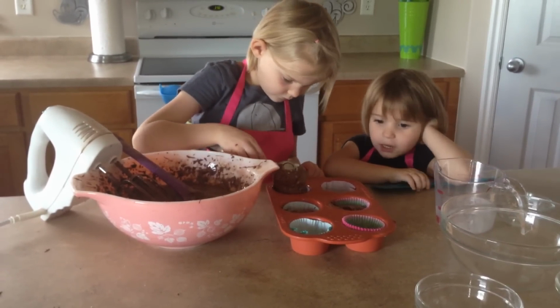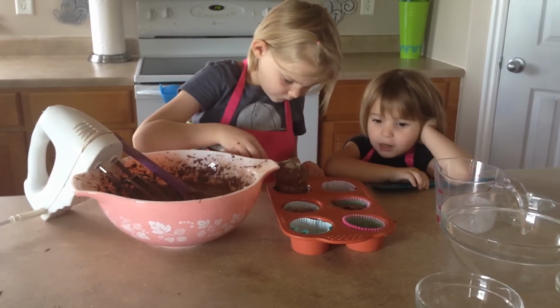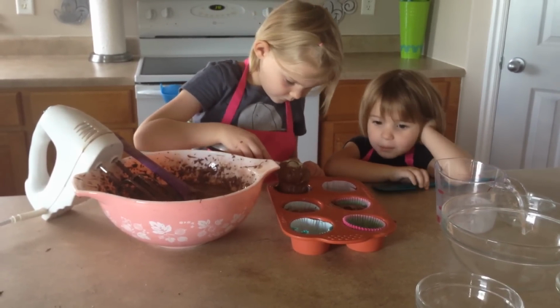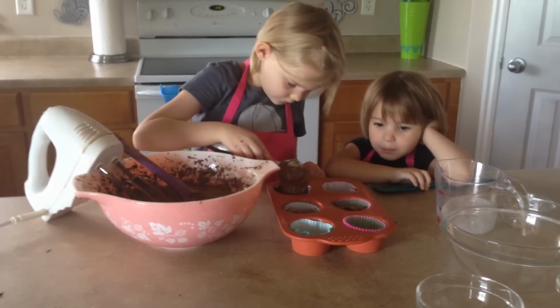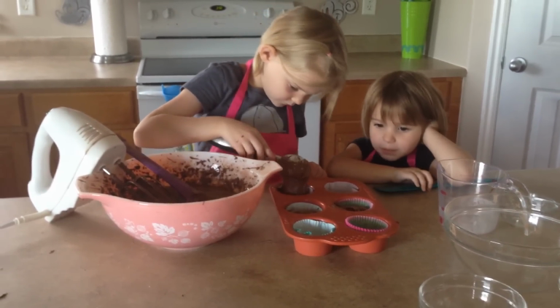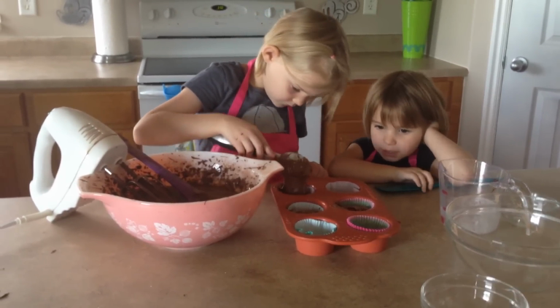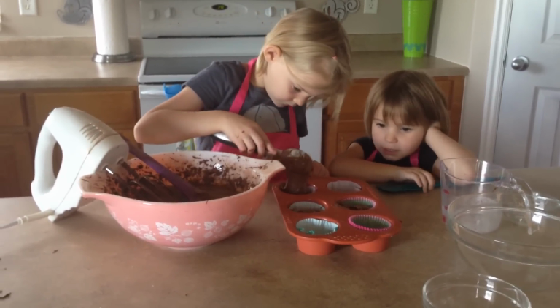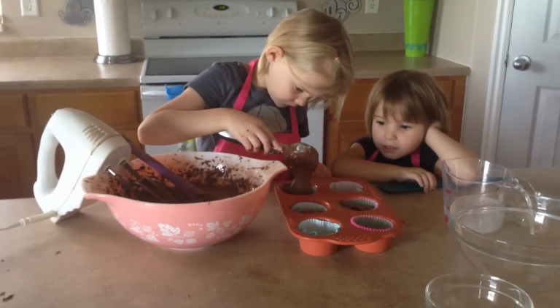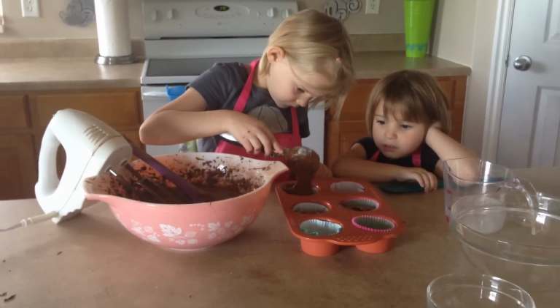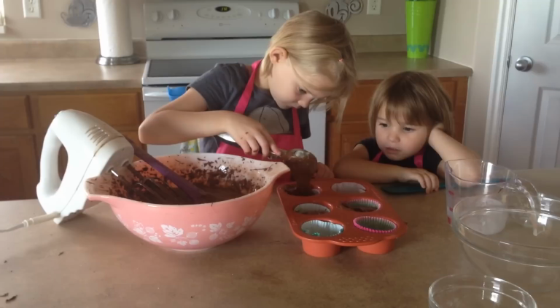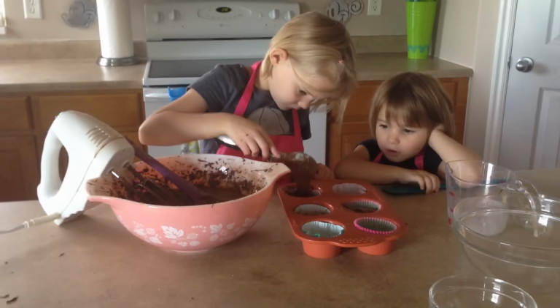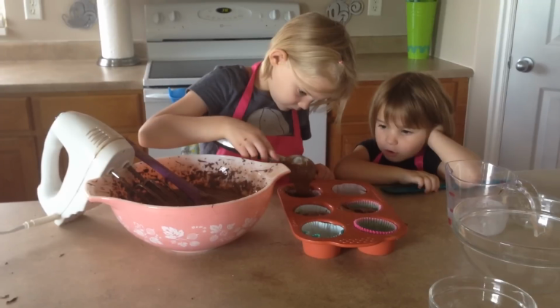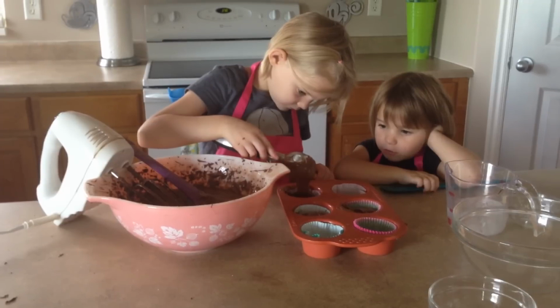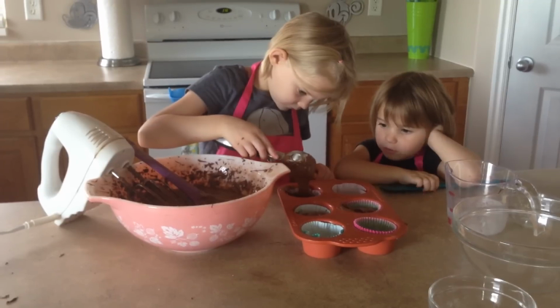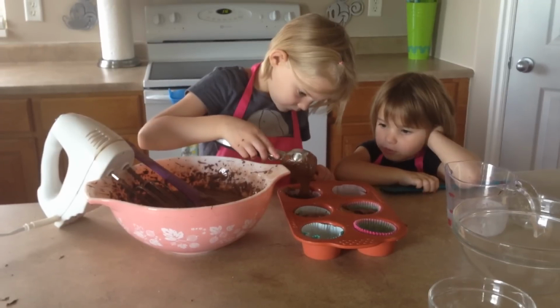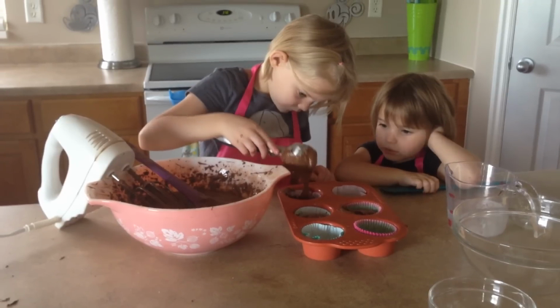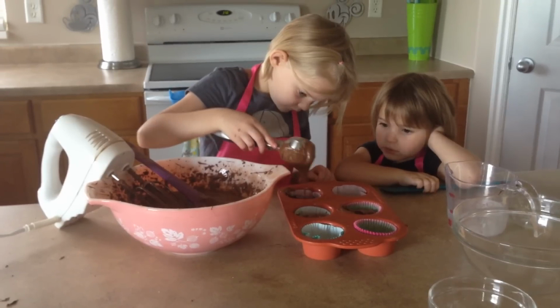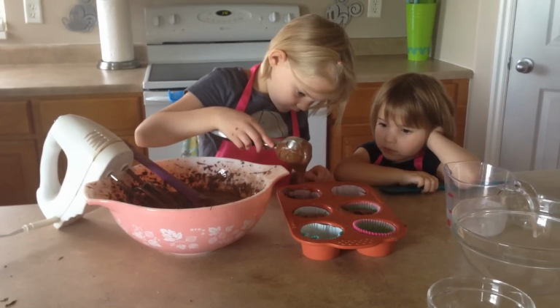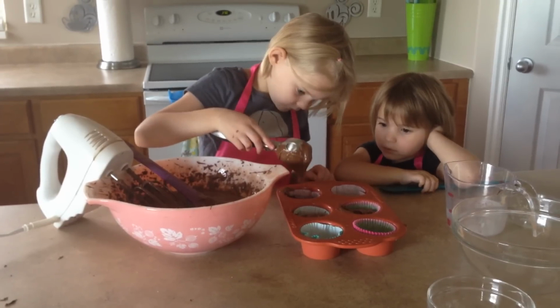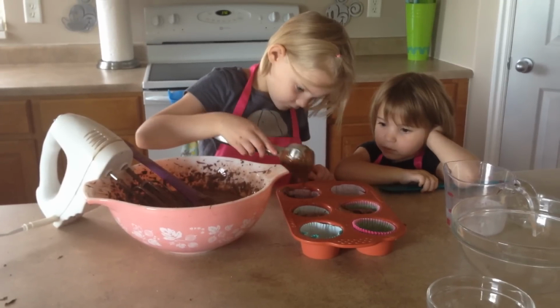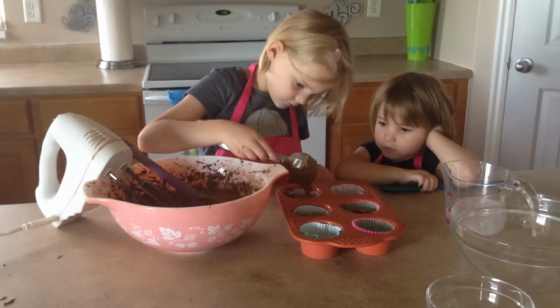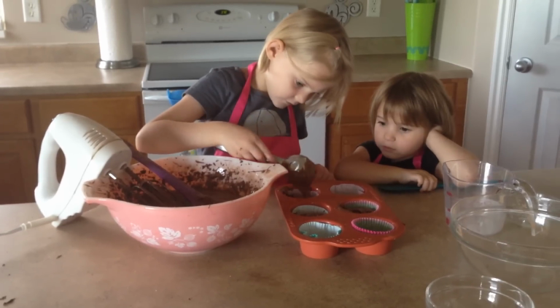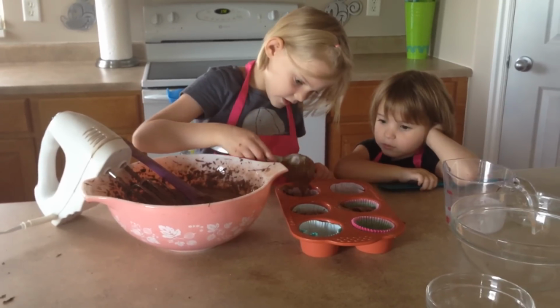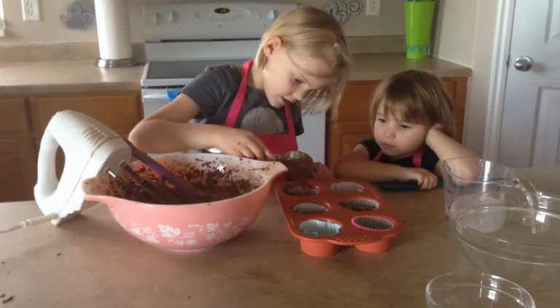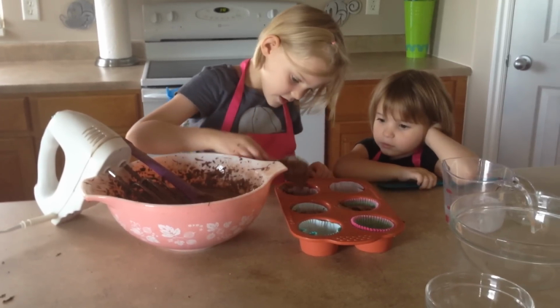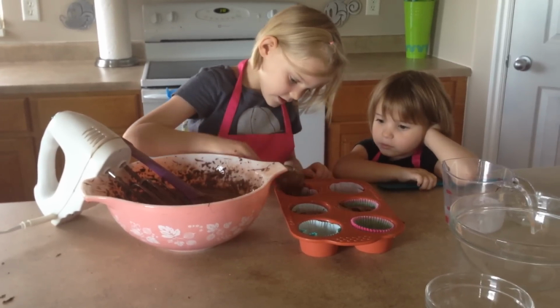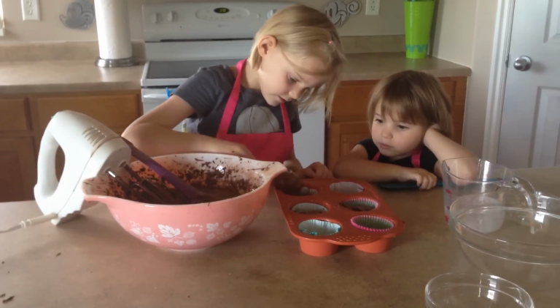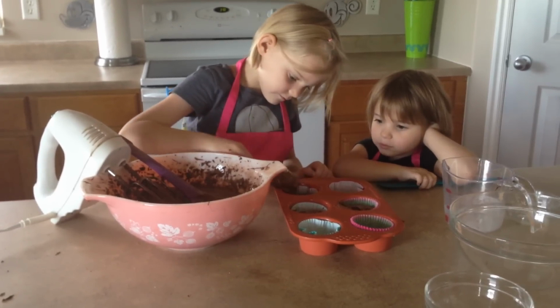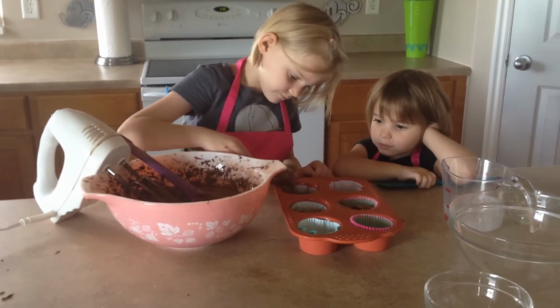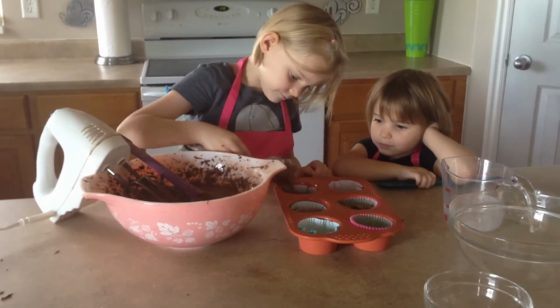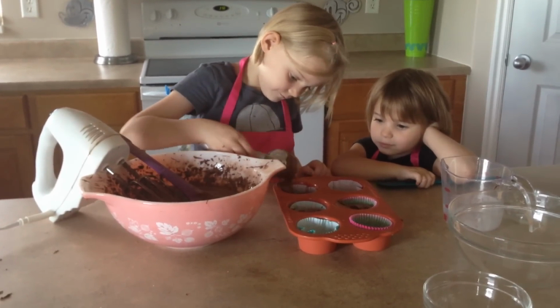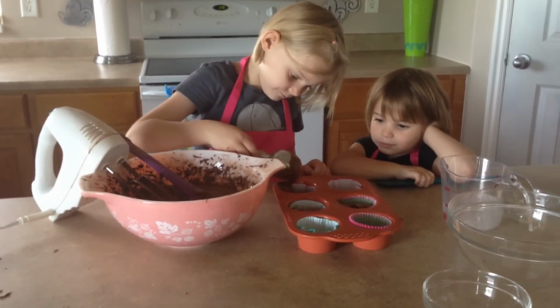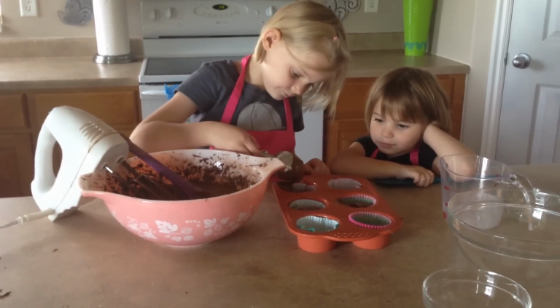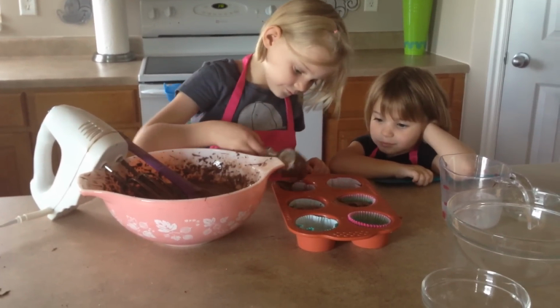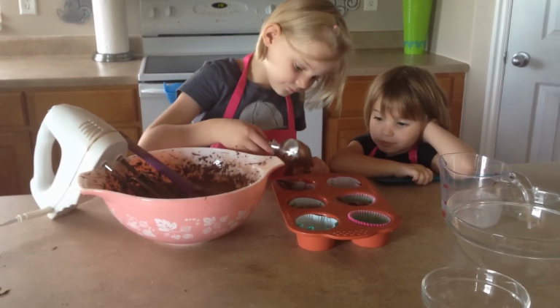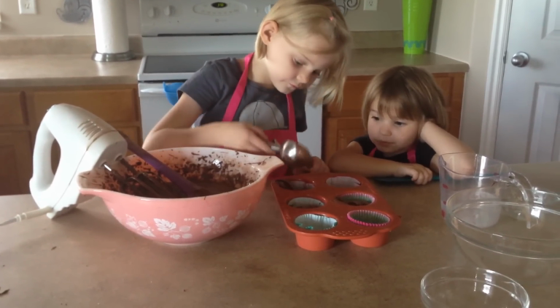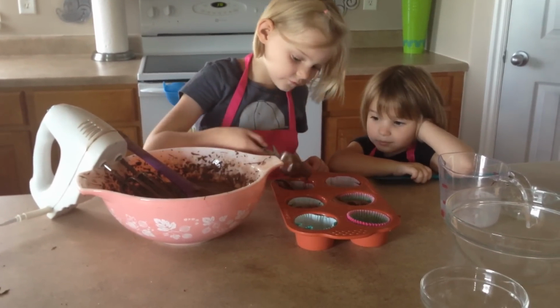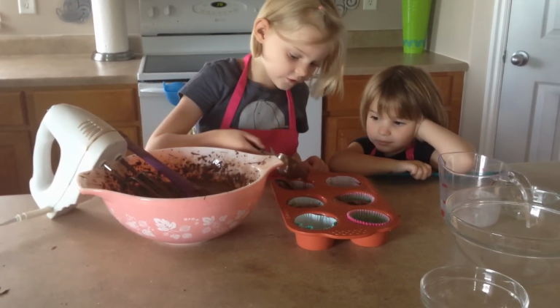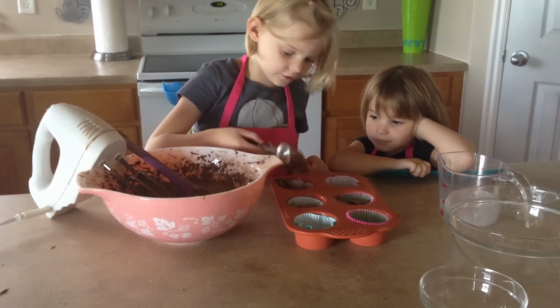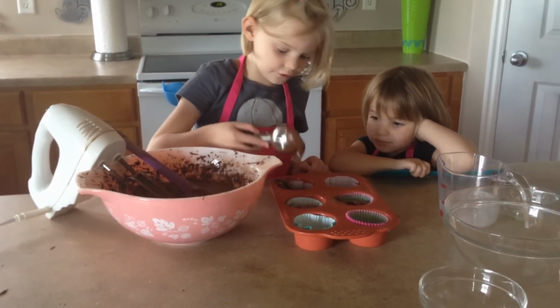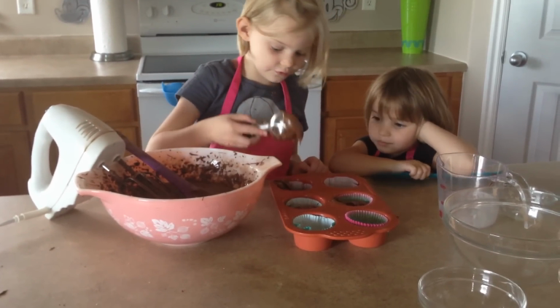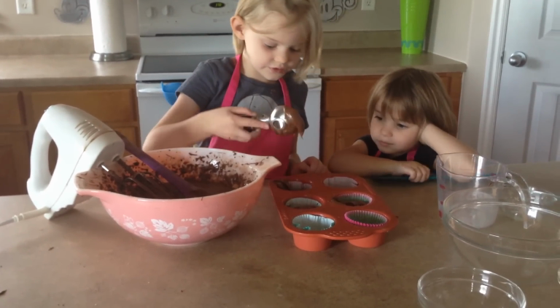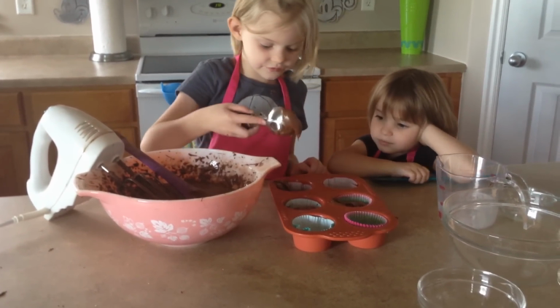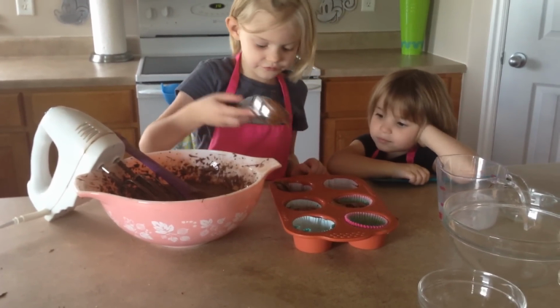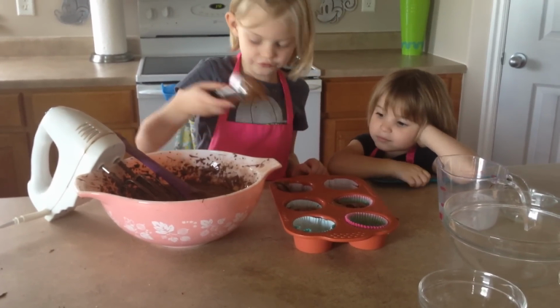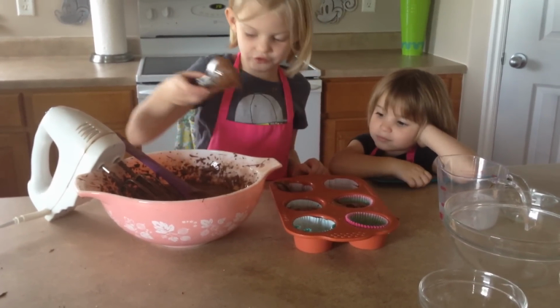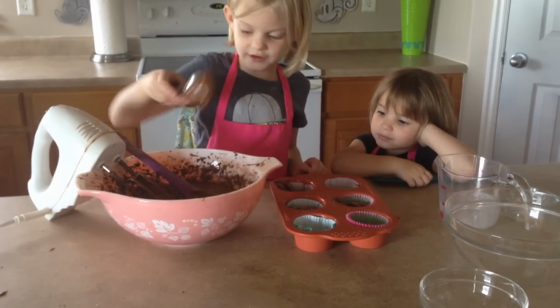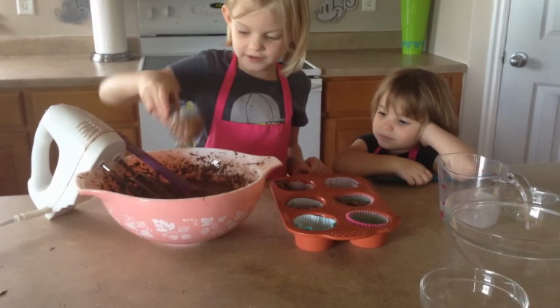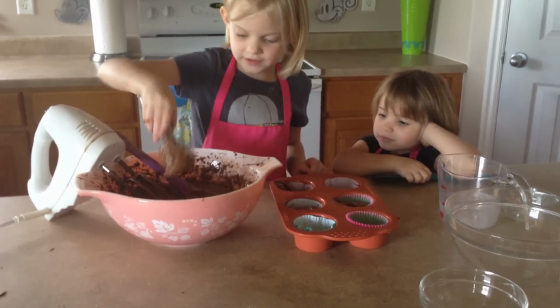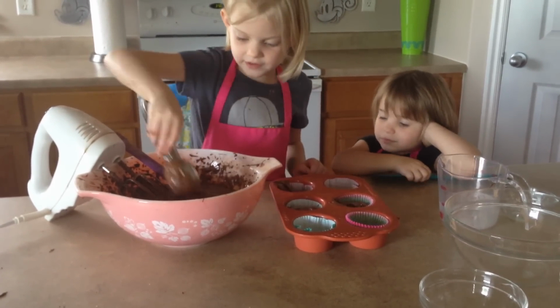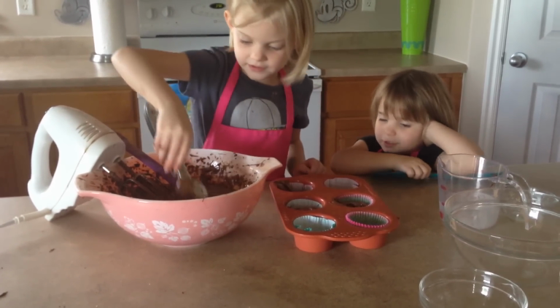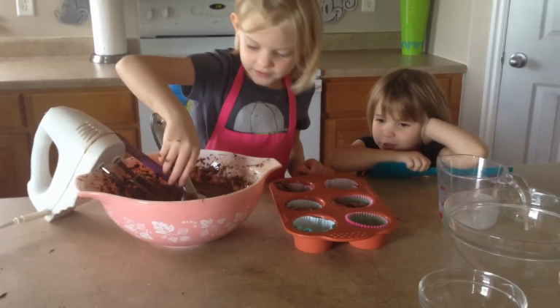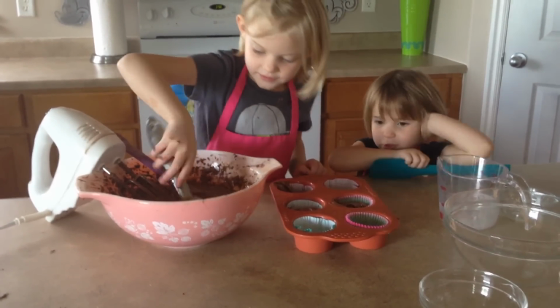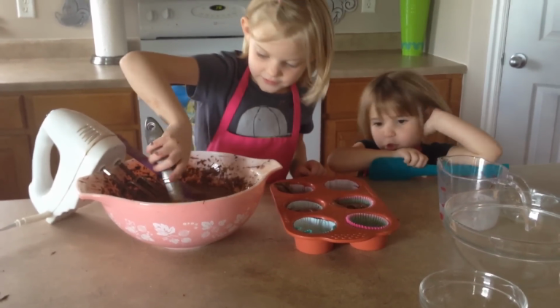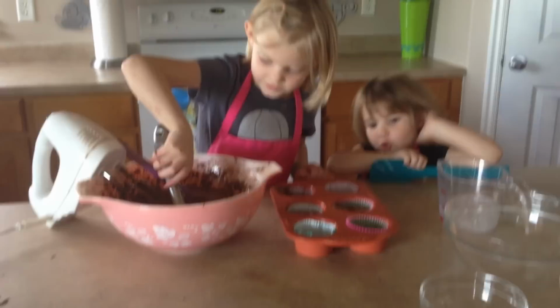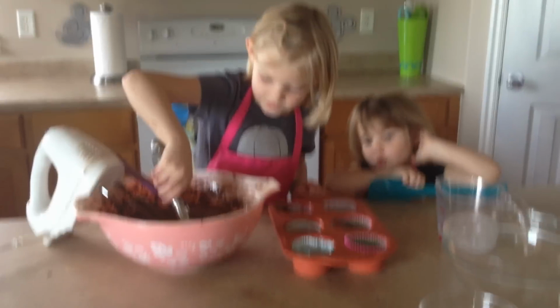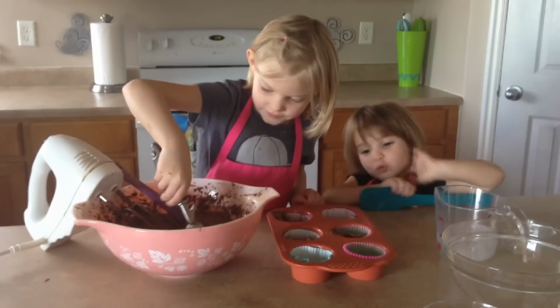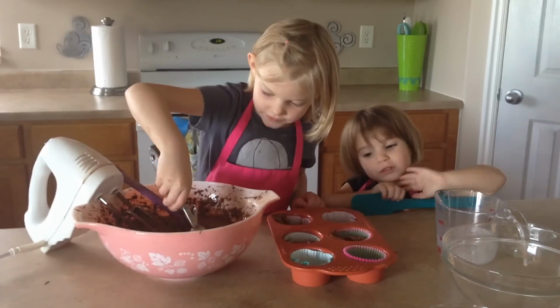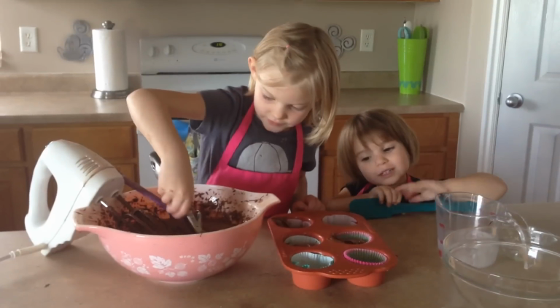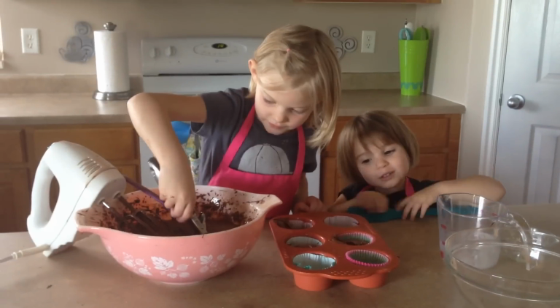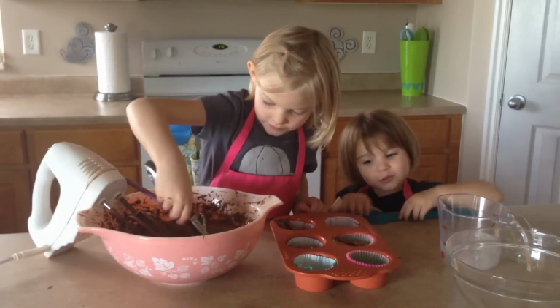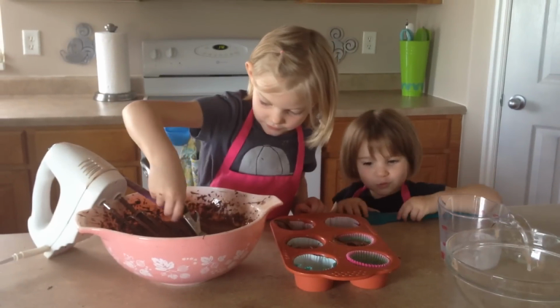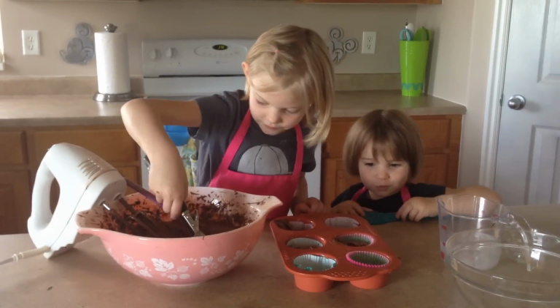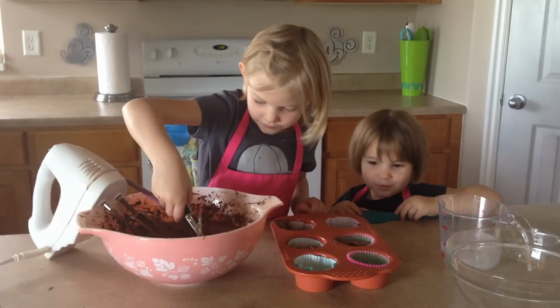These are going to be gluten free cupcakes. Gluten free.